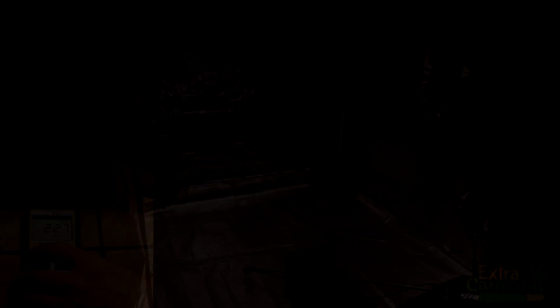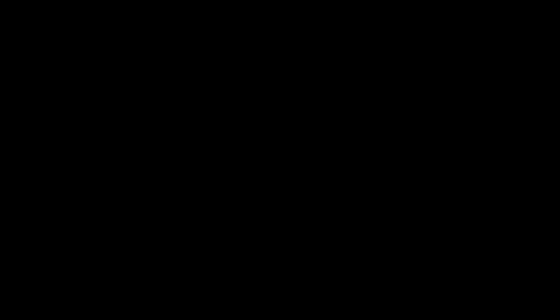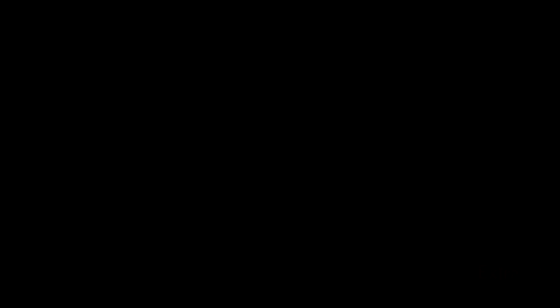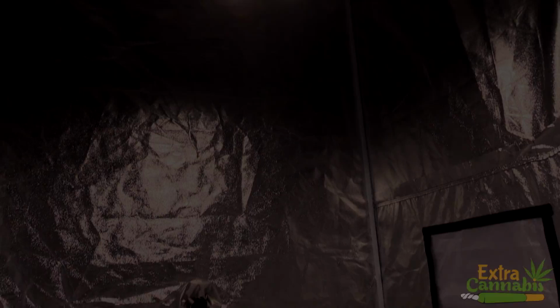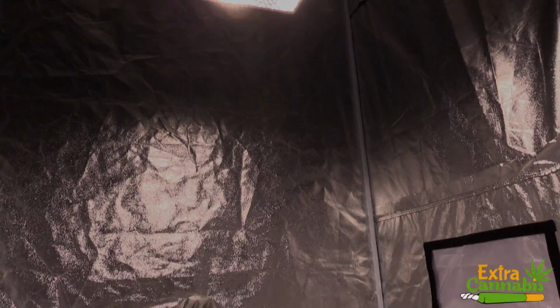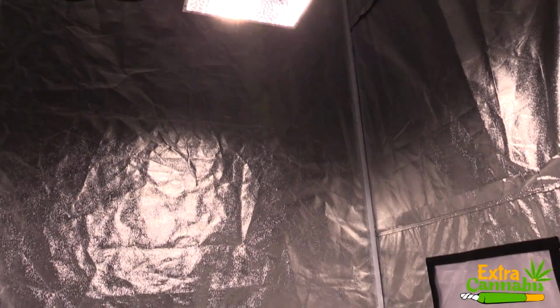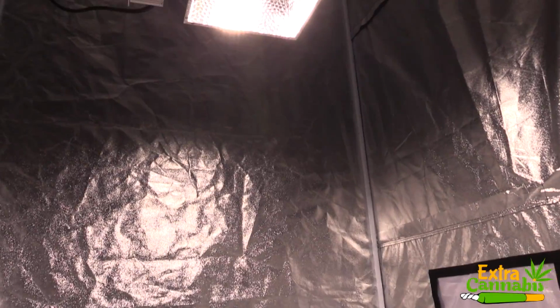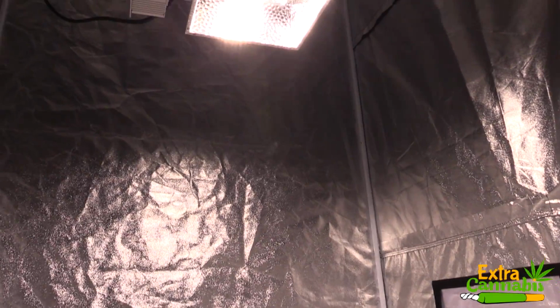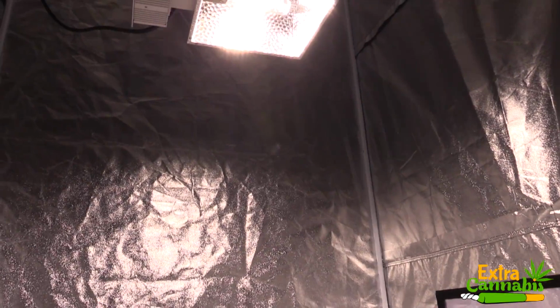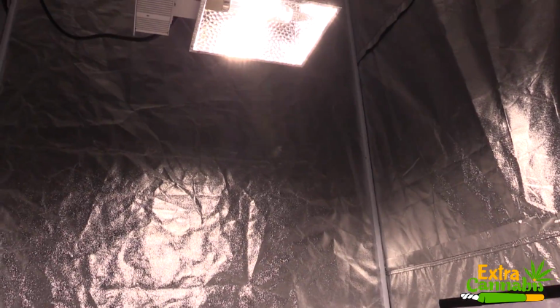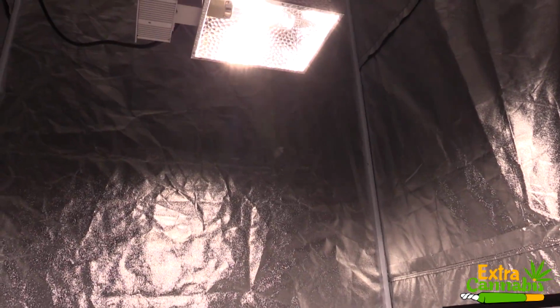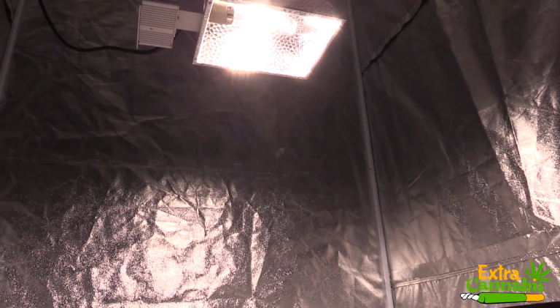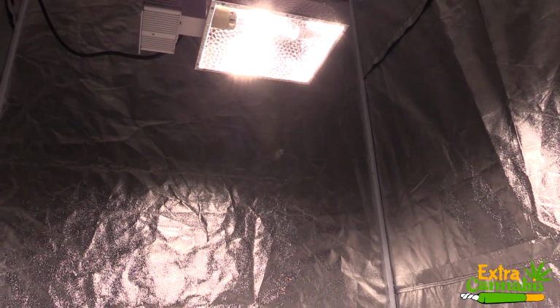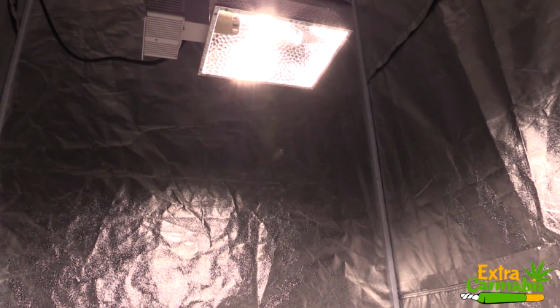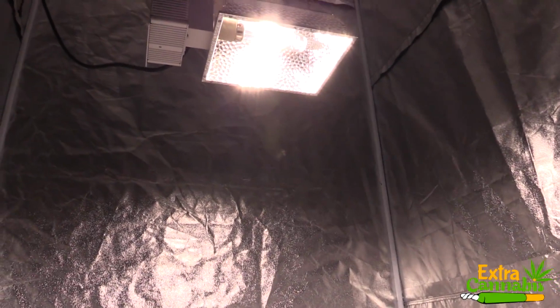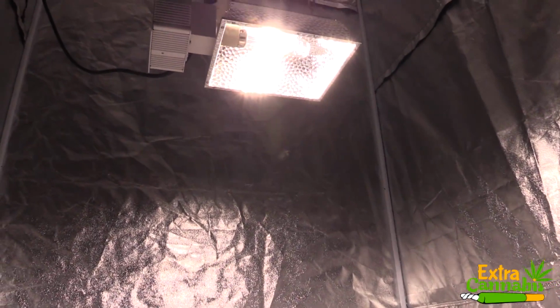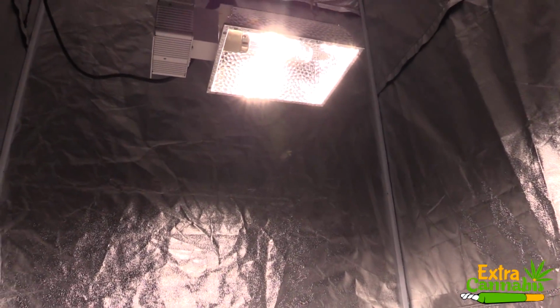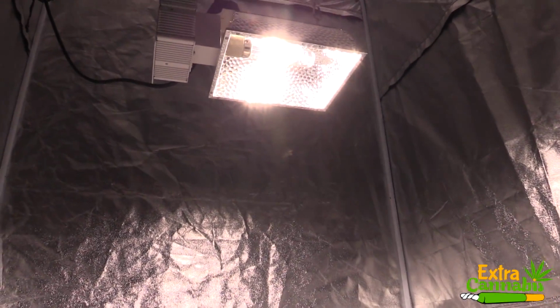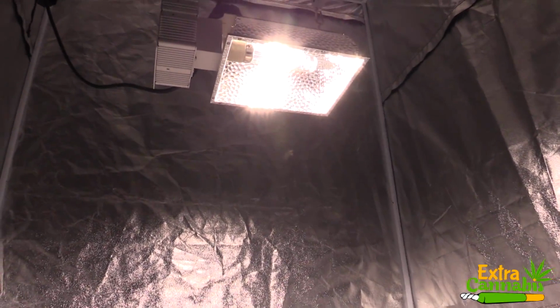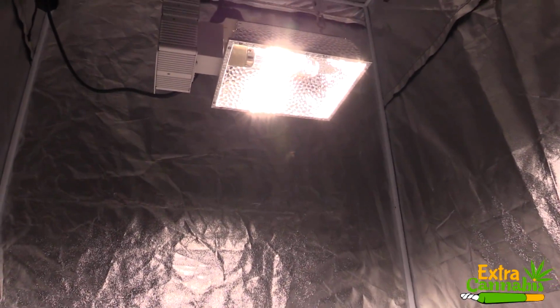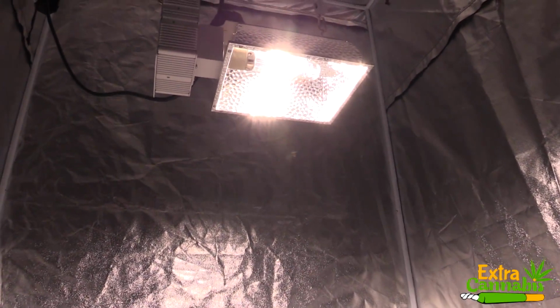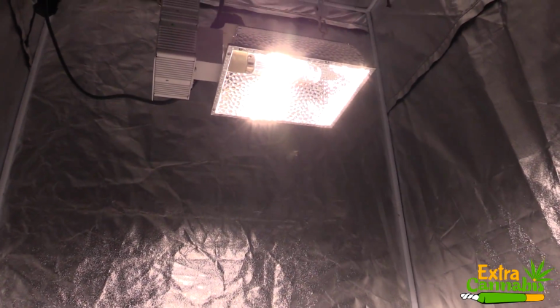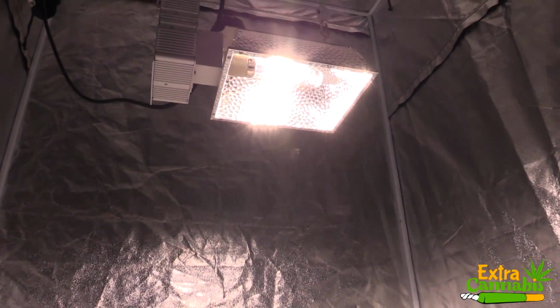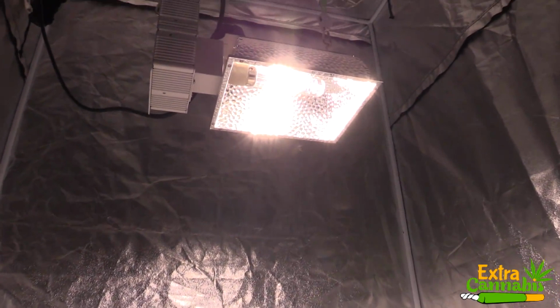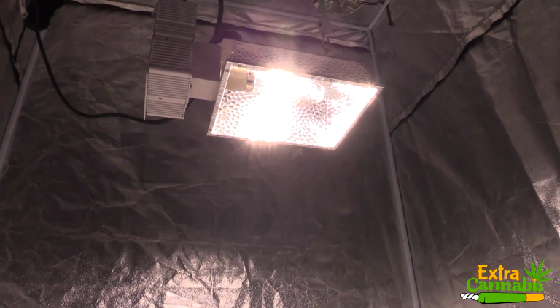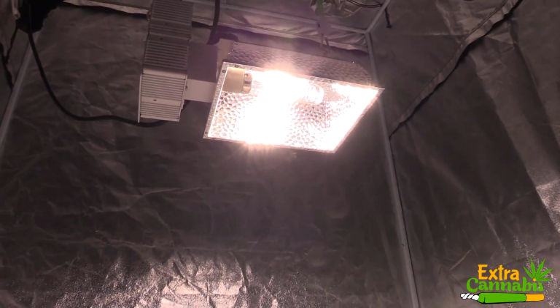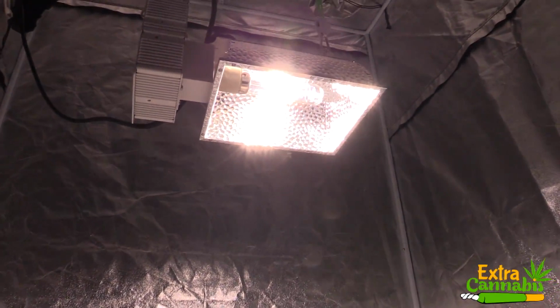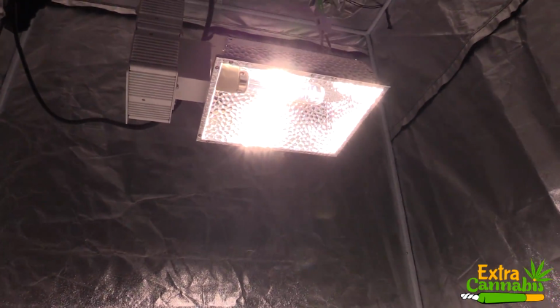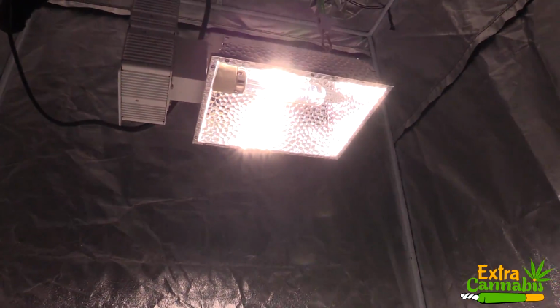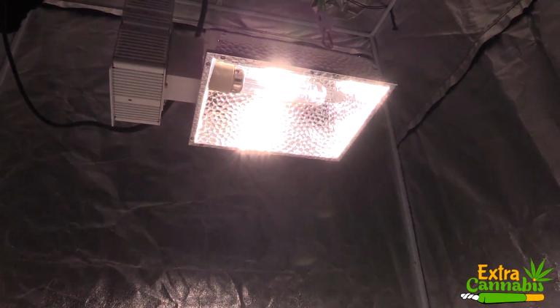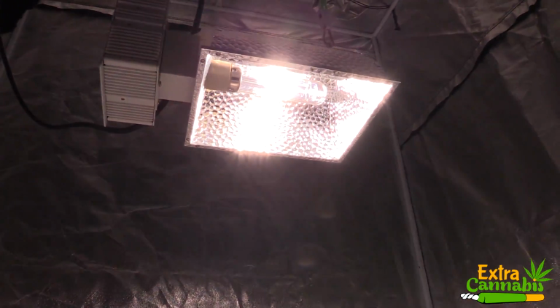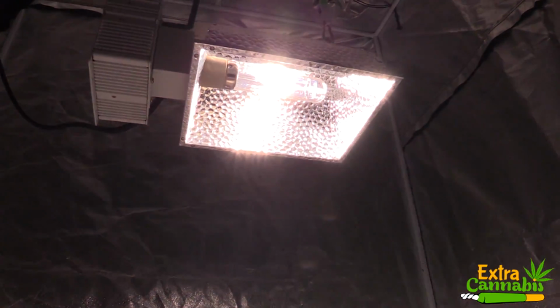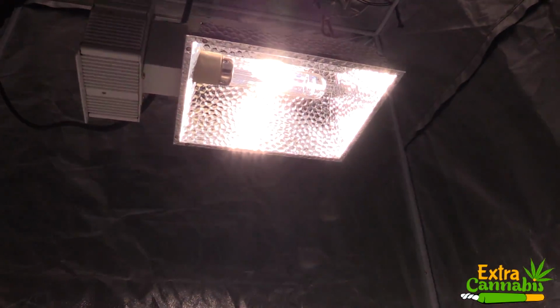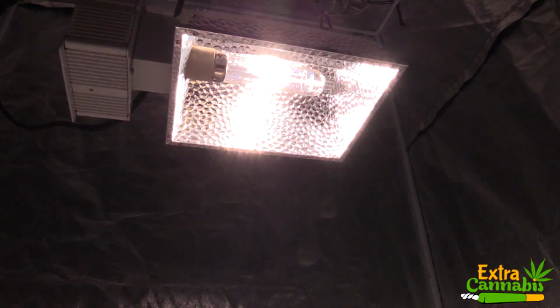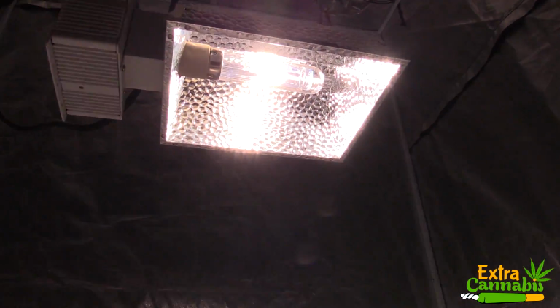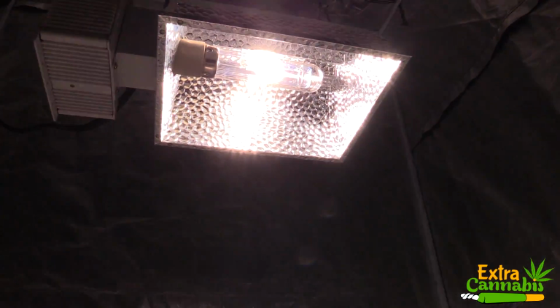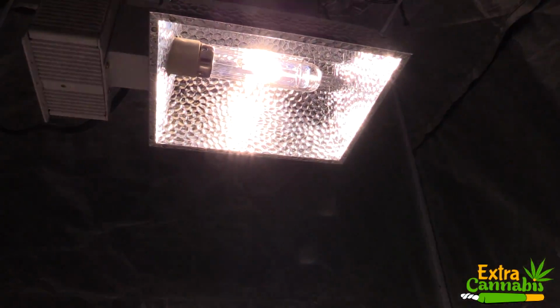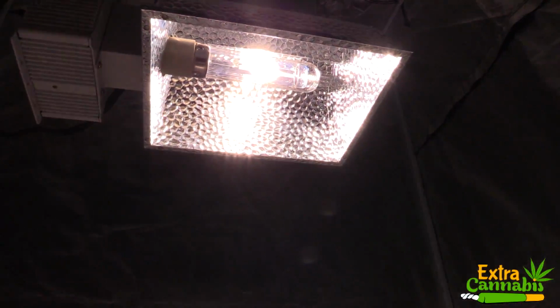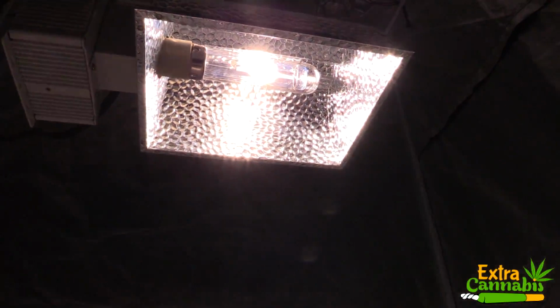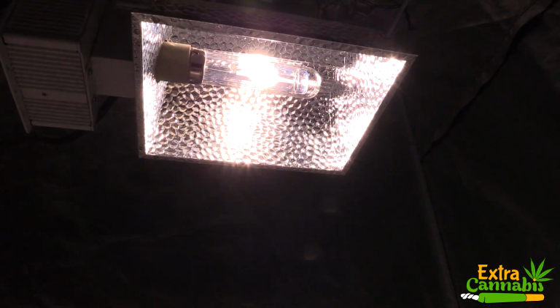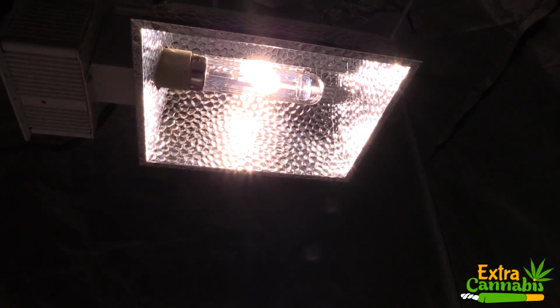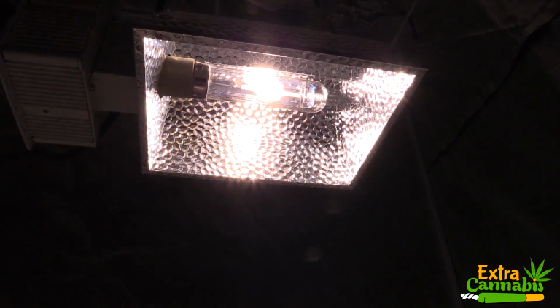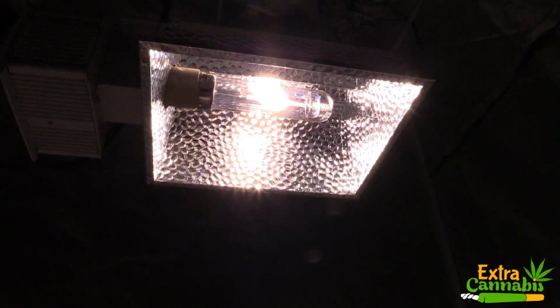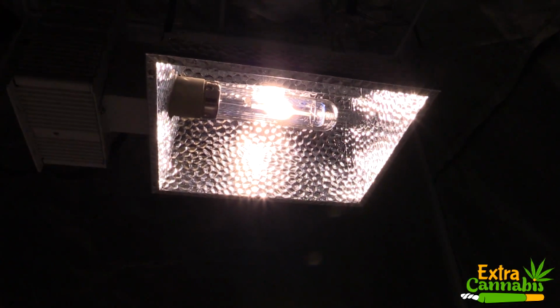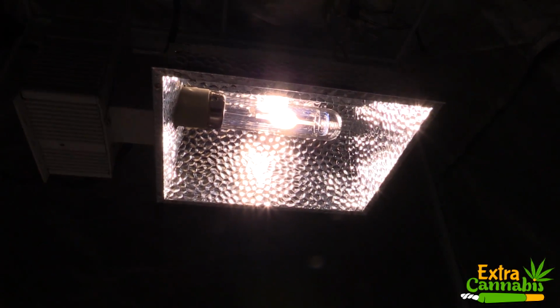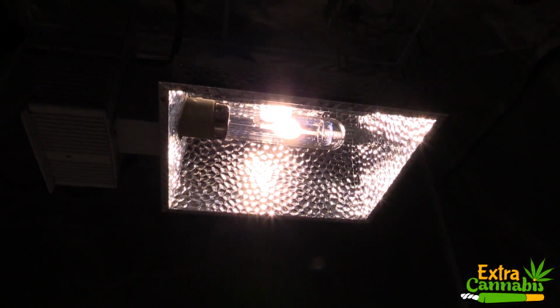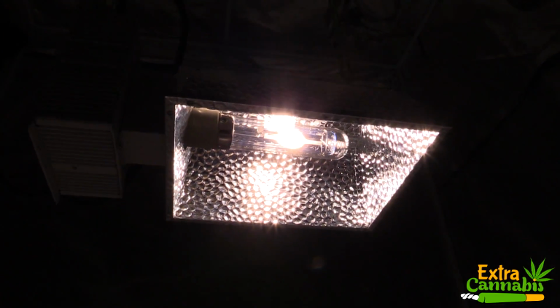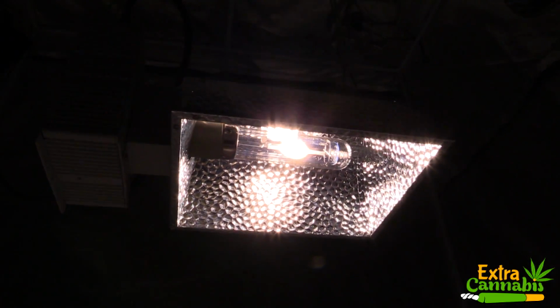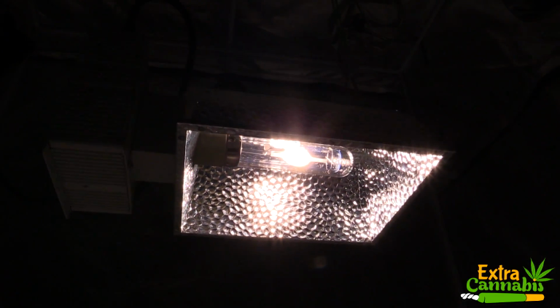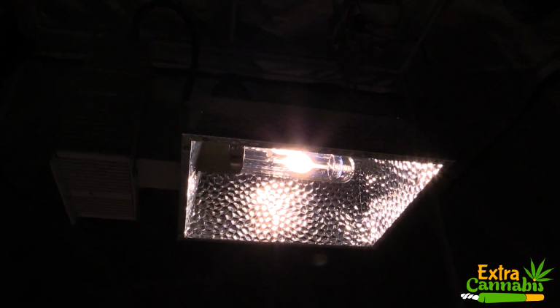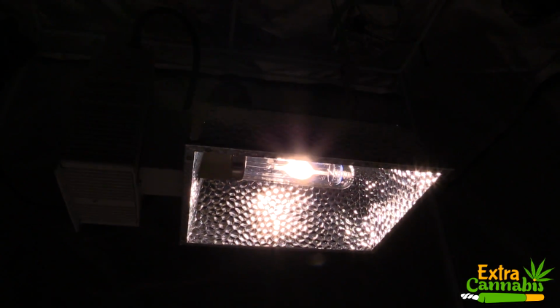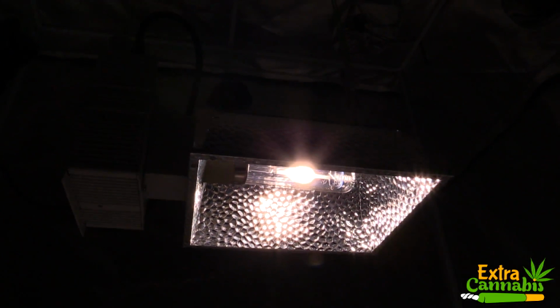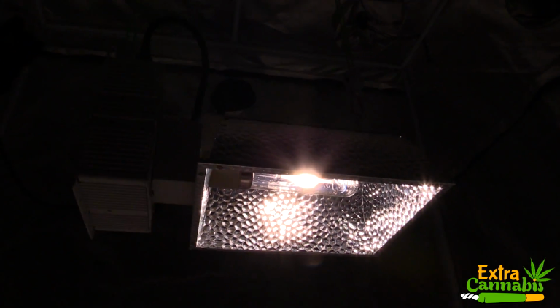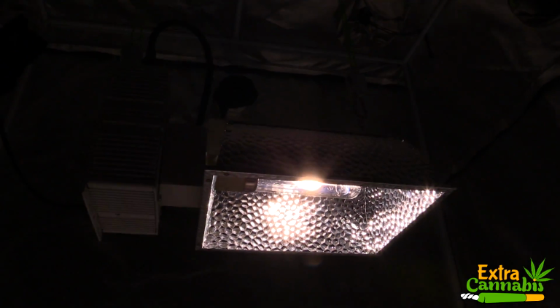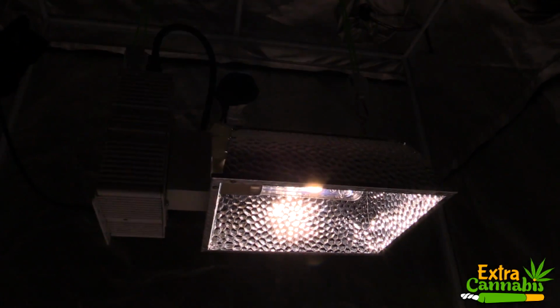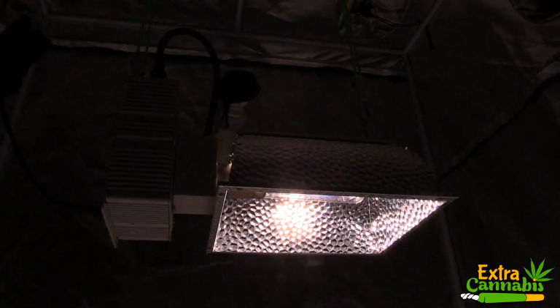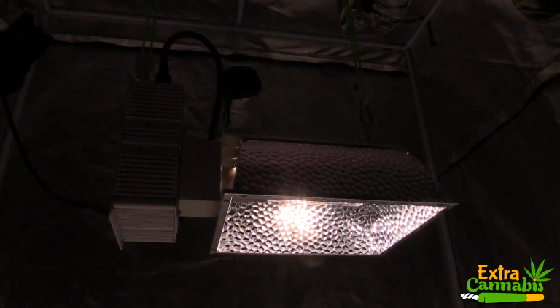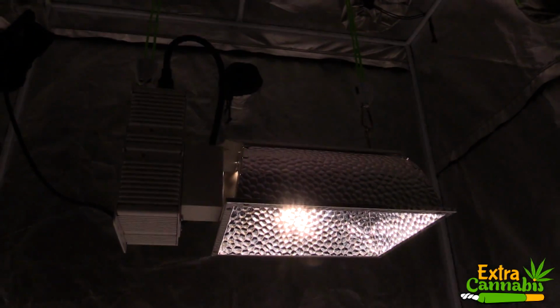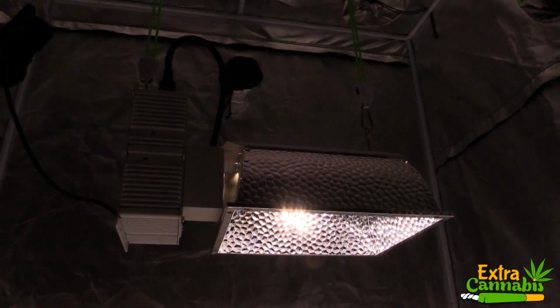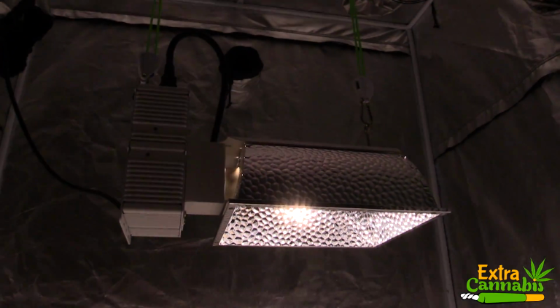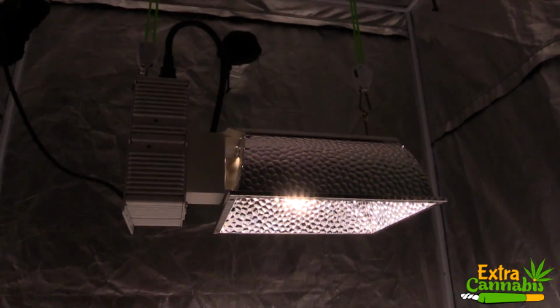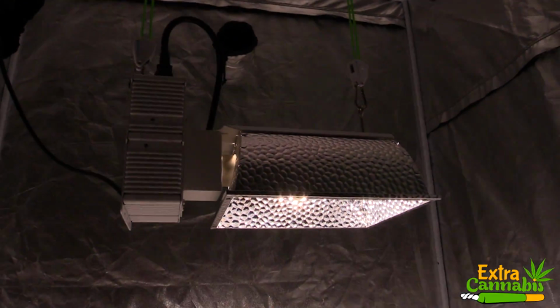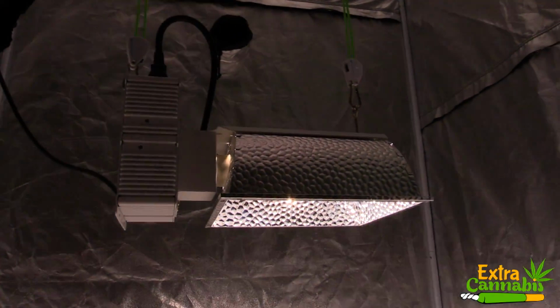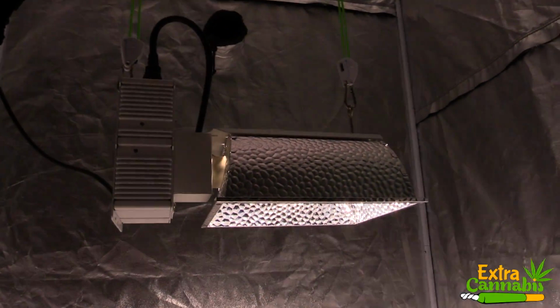What do you think about these measurements? Let me know in the comment section below. A link to this grow light is in the description section below.